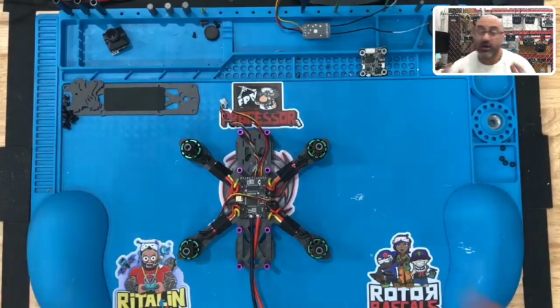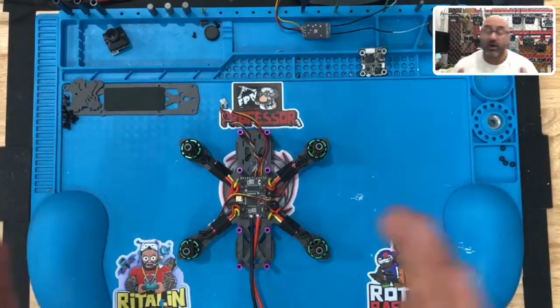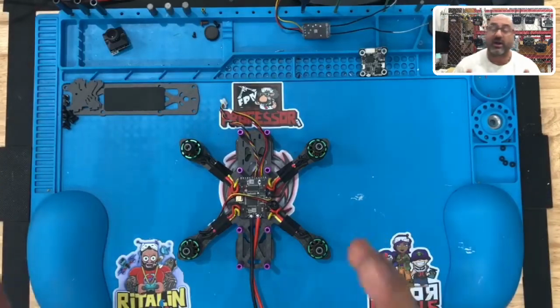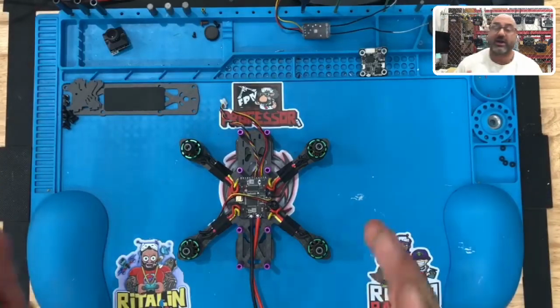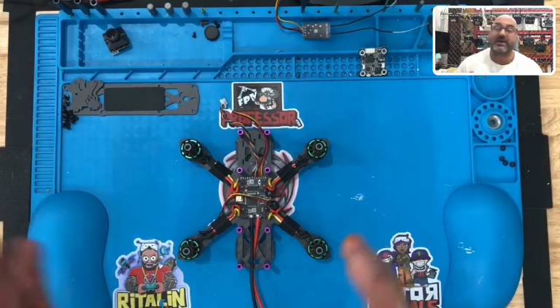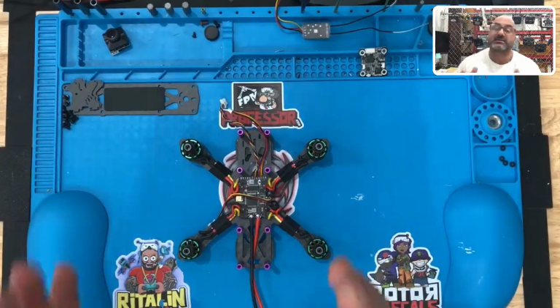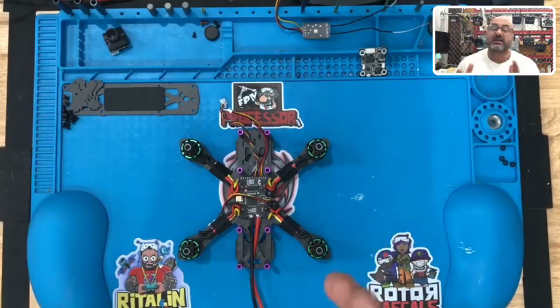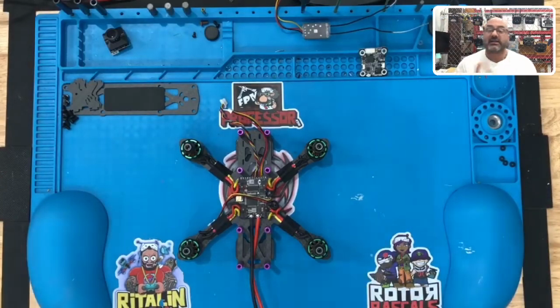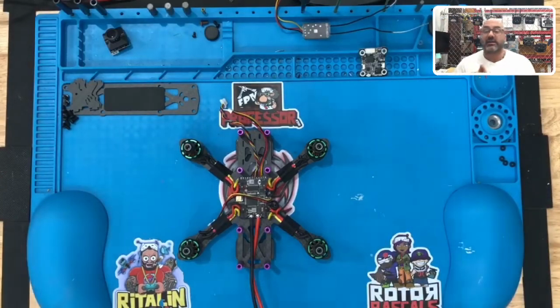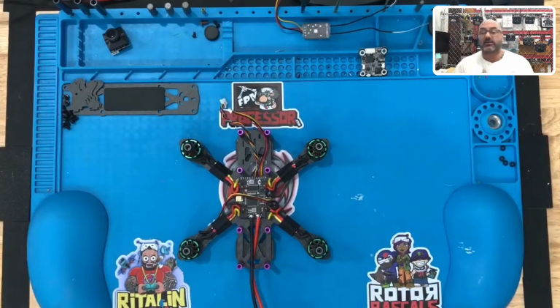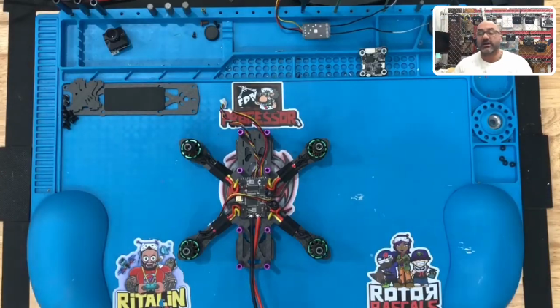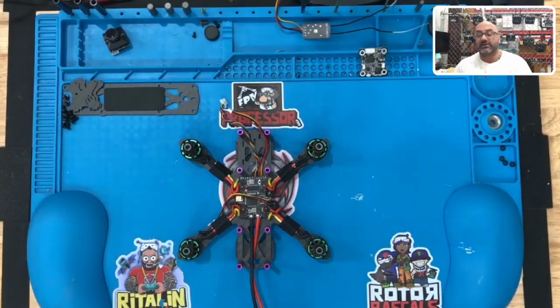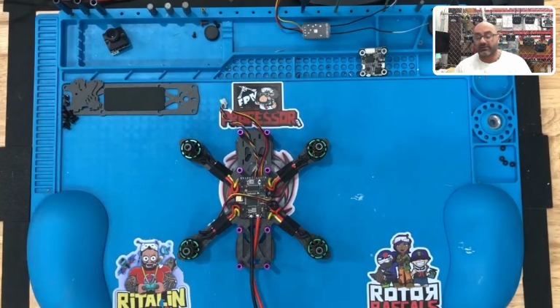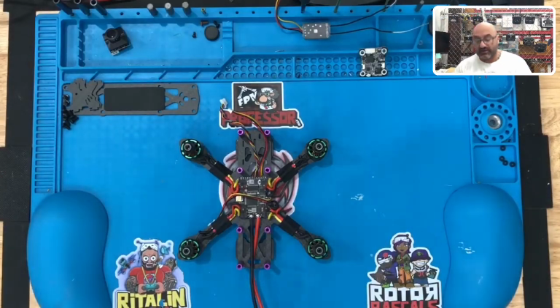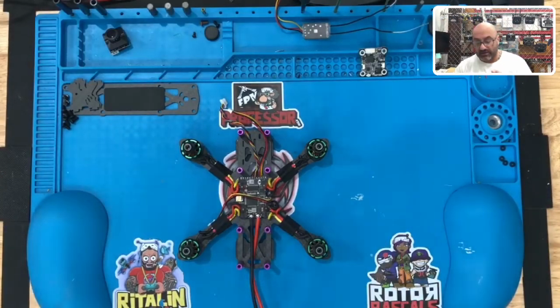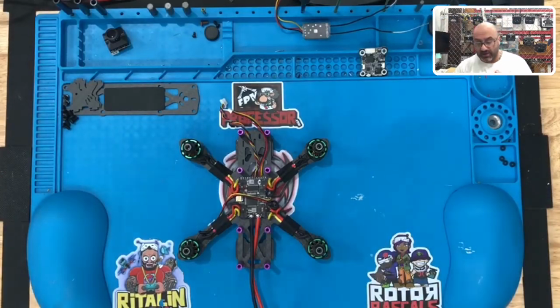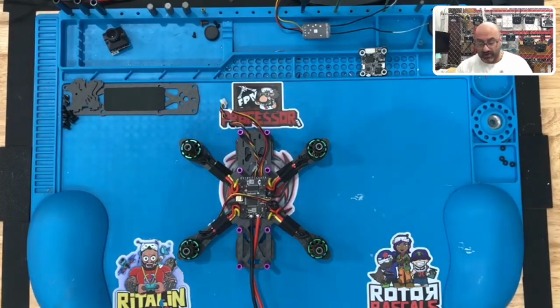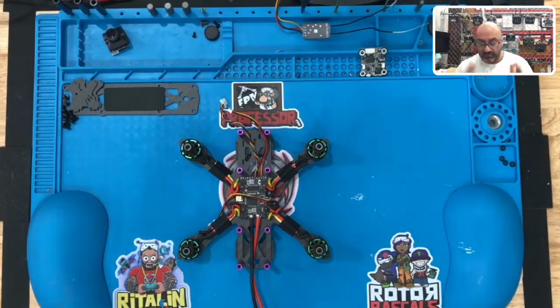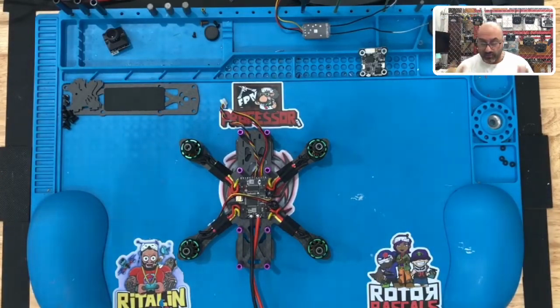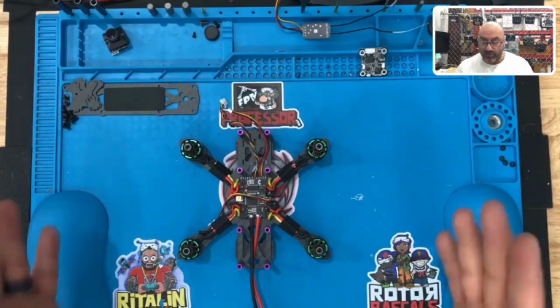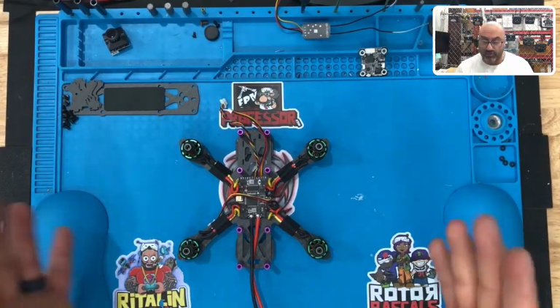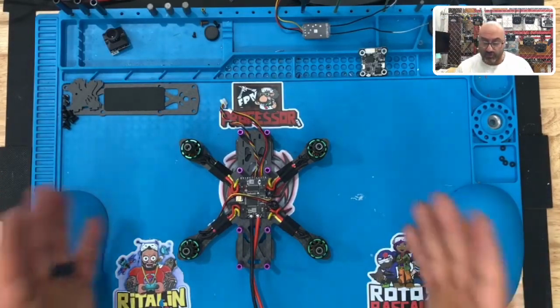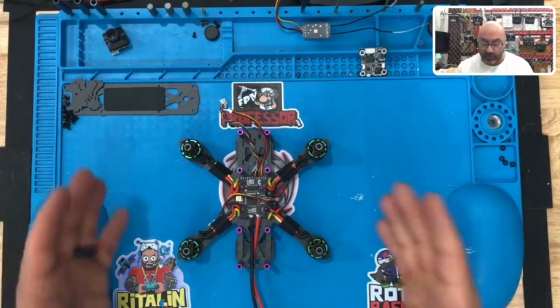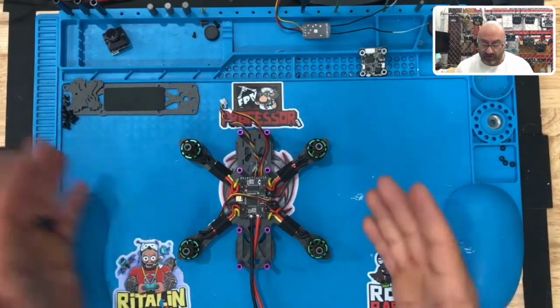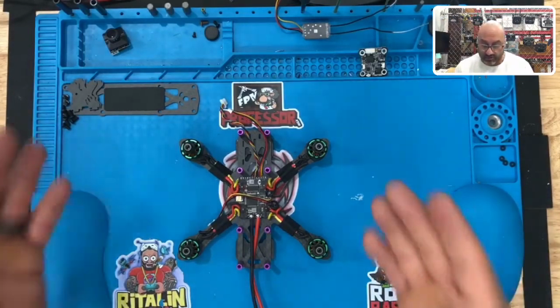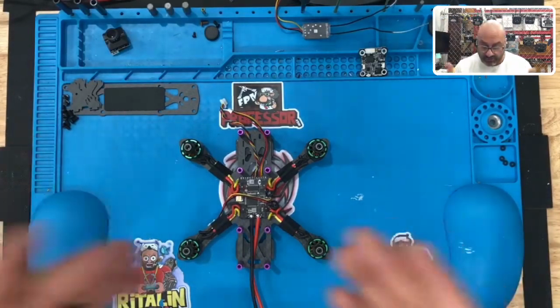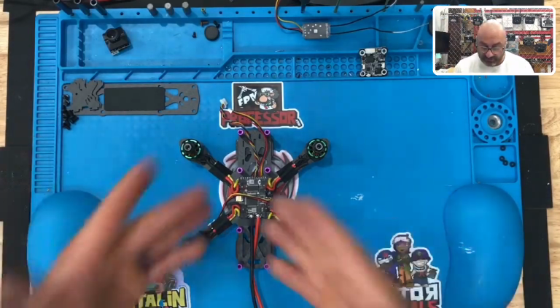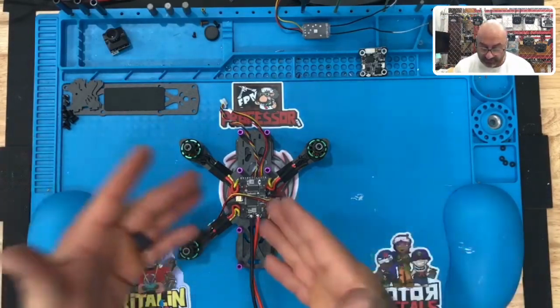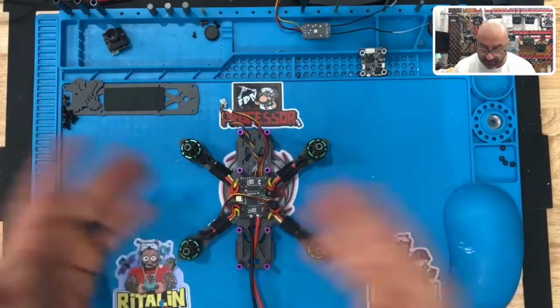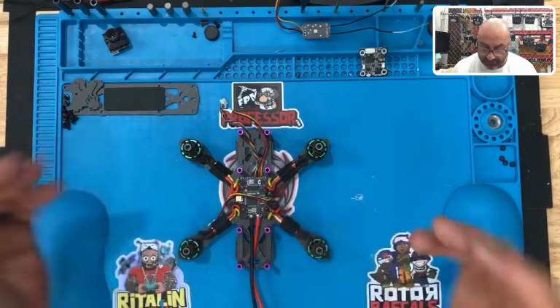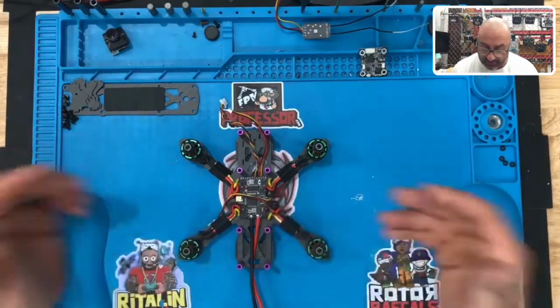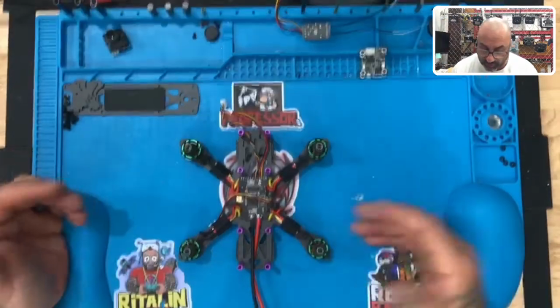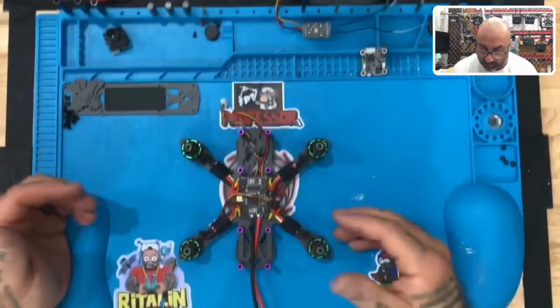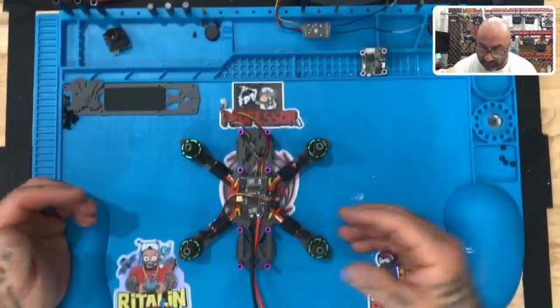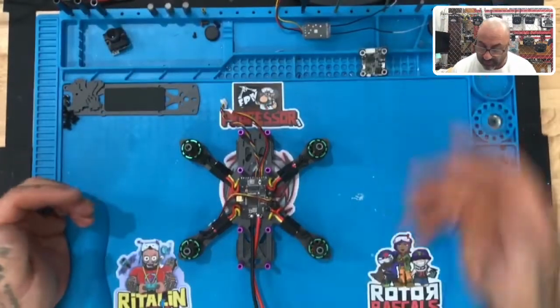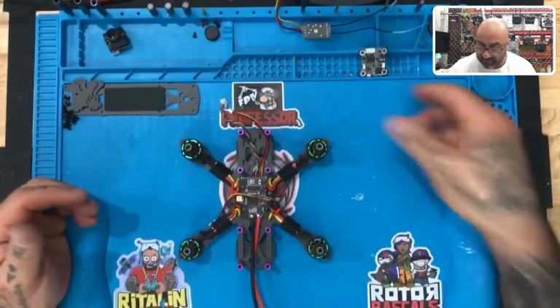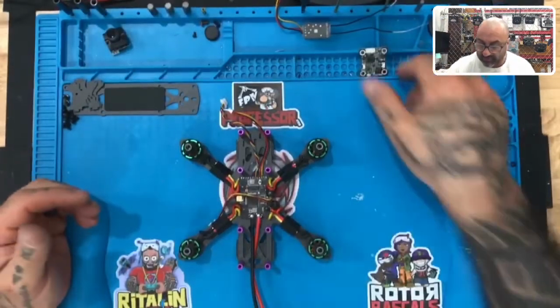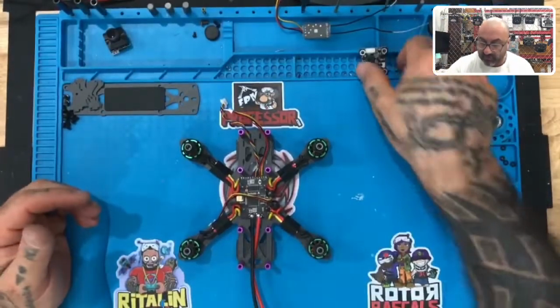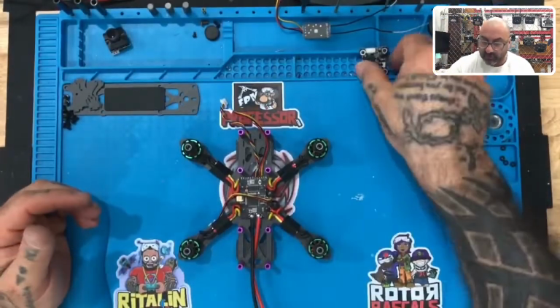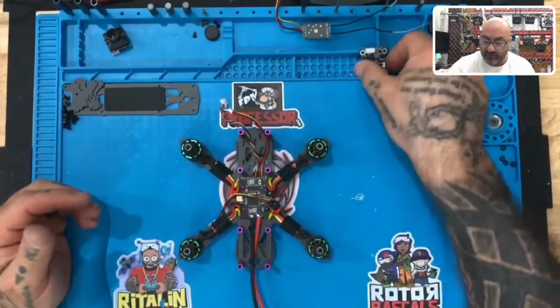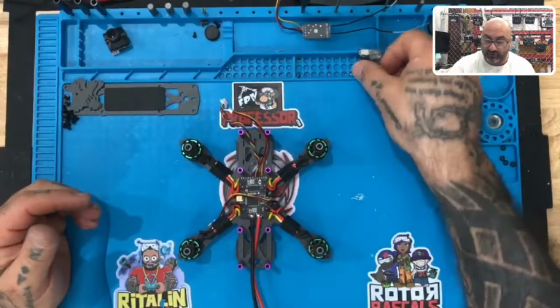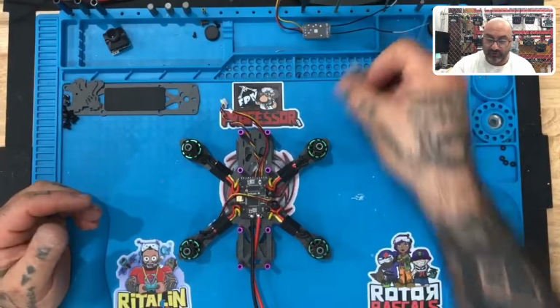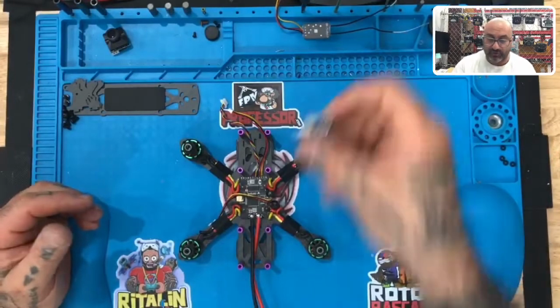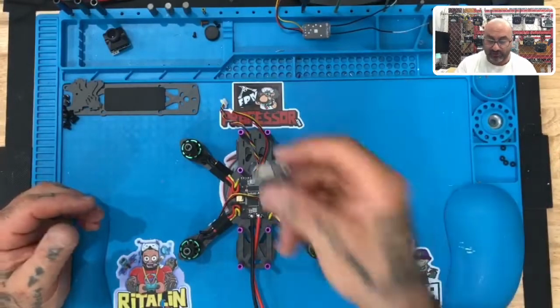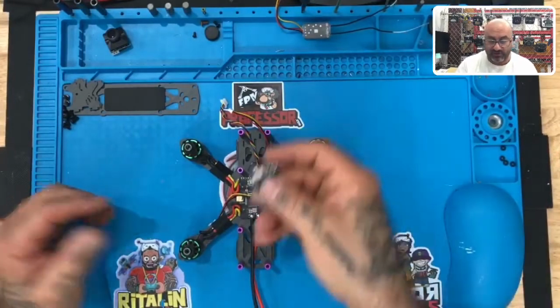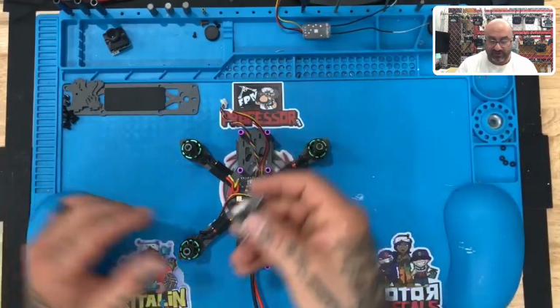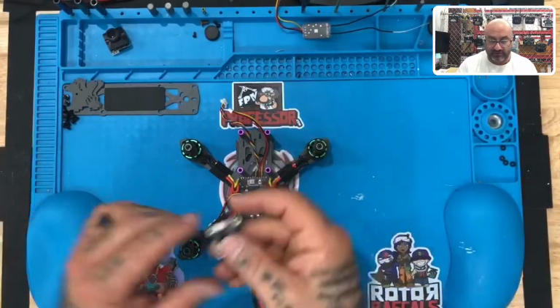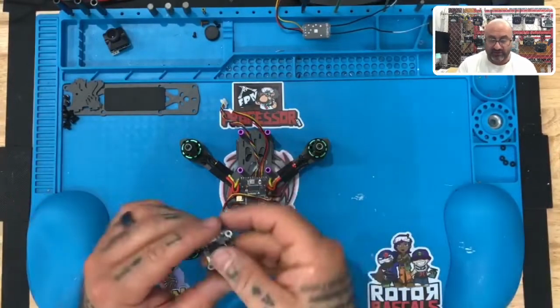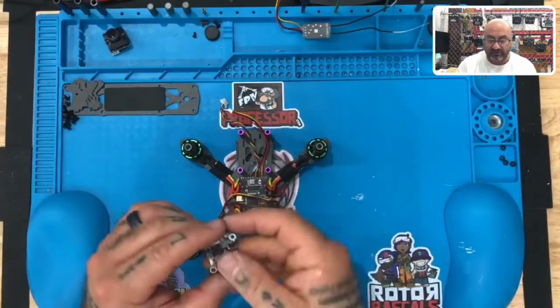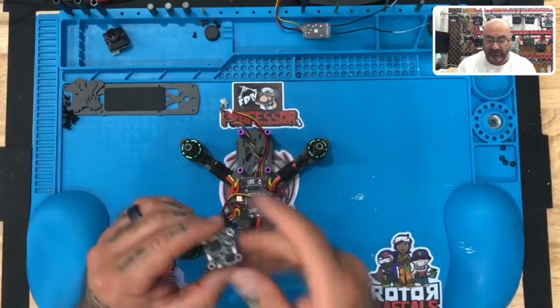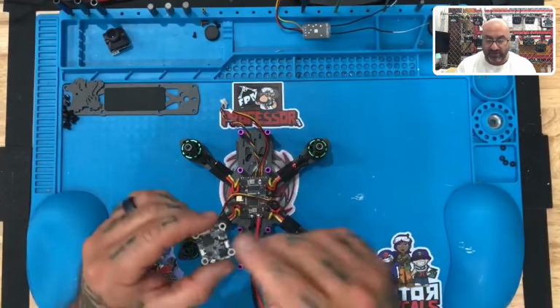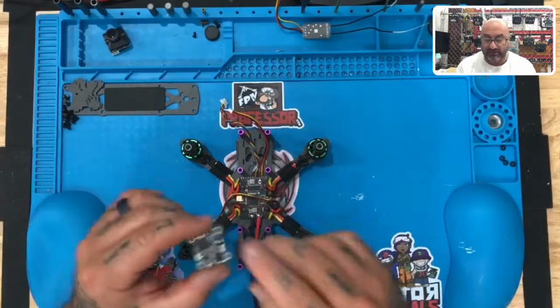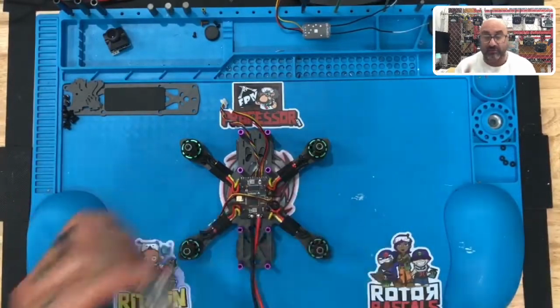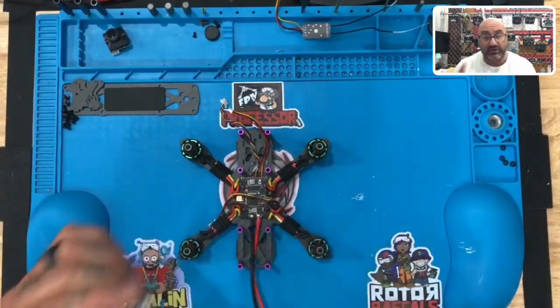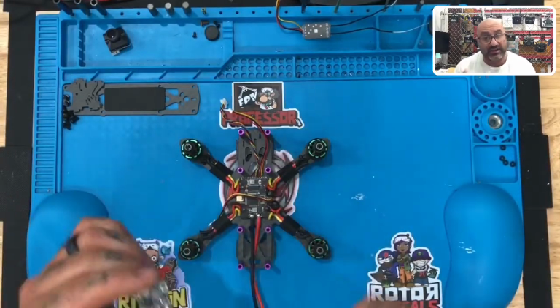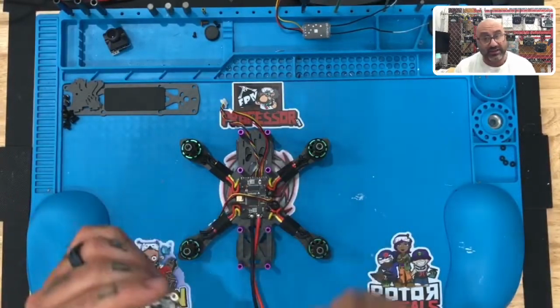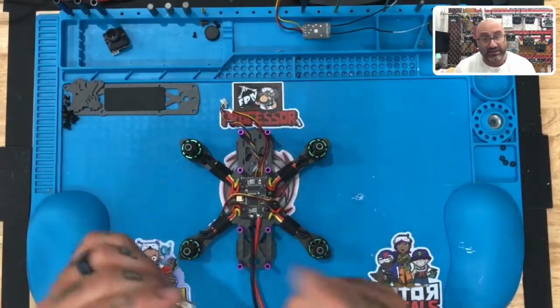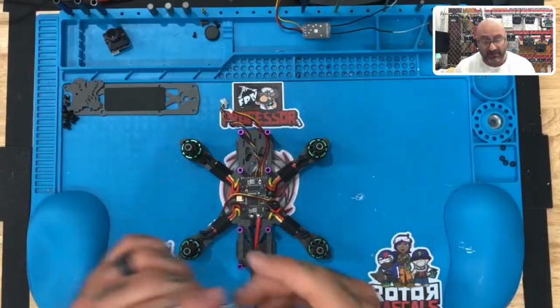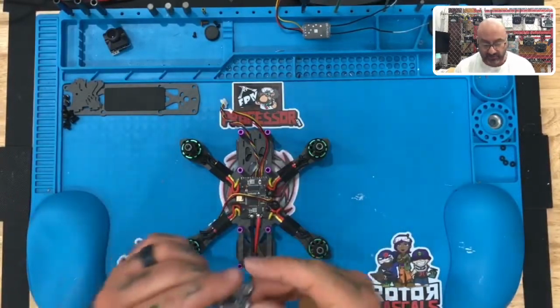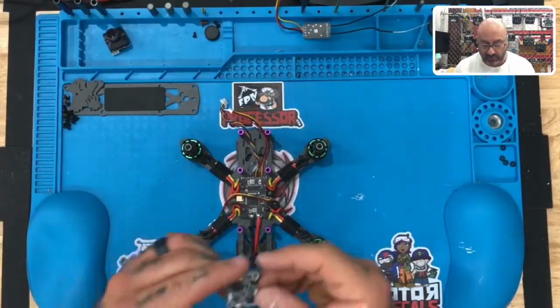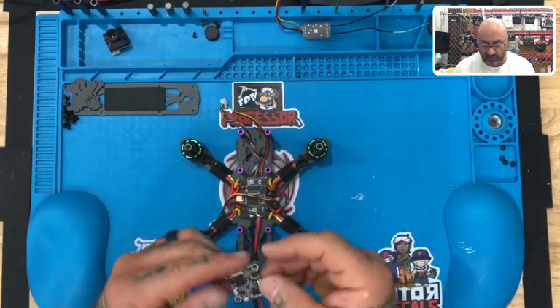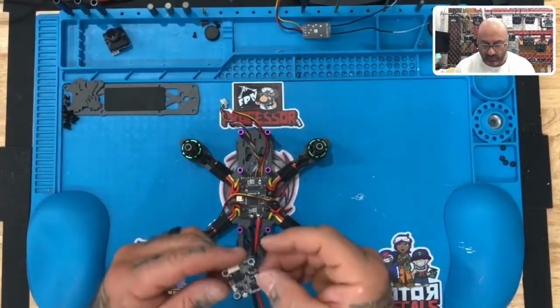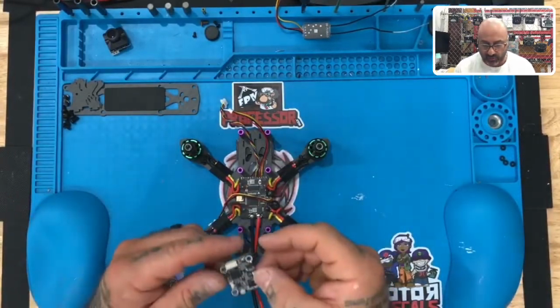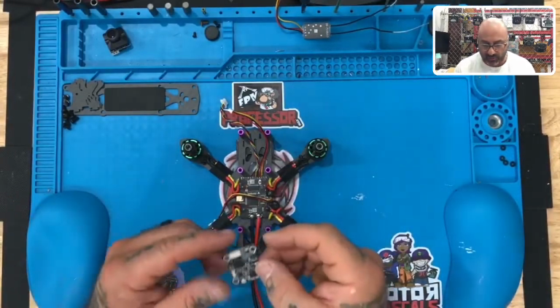Alright guys, now that we've got the motors wired and we've got the flight controller, the next thing we're going to do is we're going to take our VTX and we're going to get it installed as well.